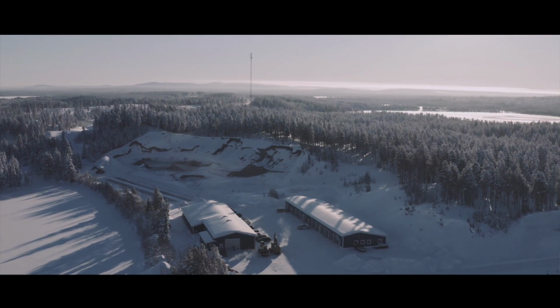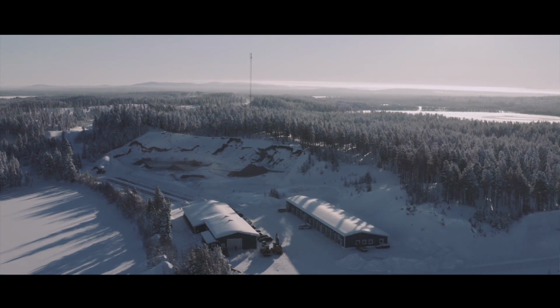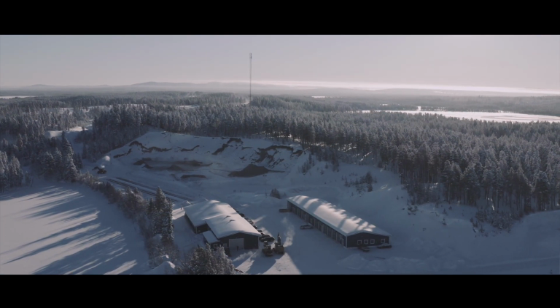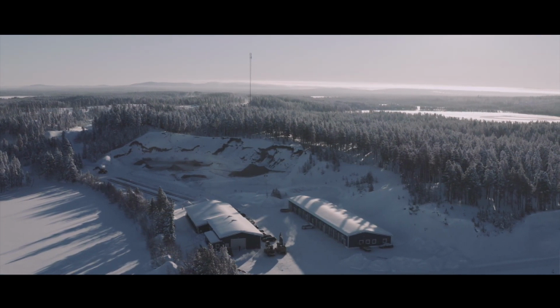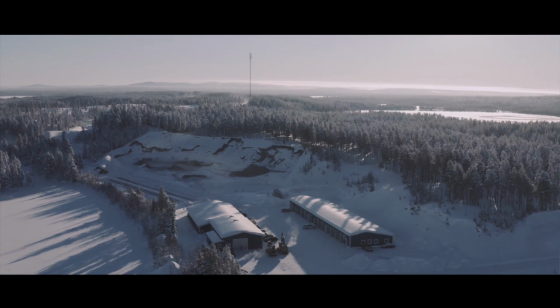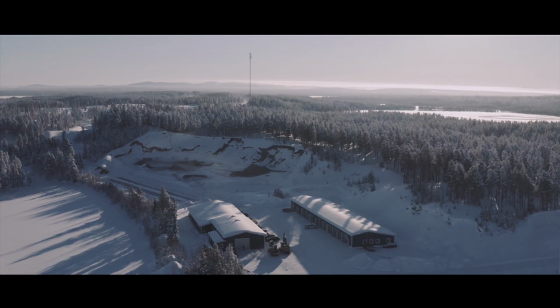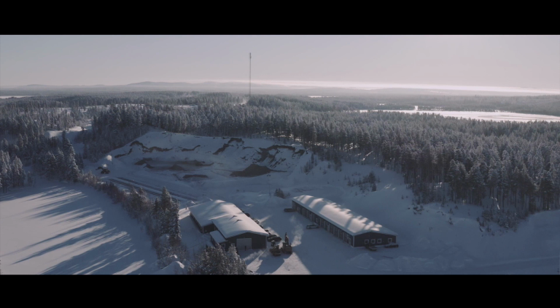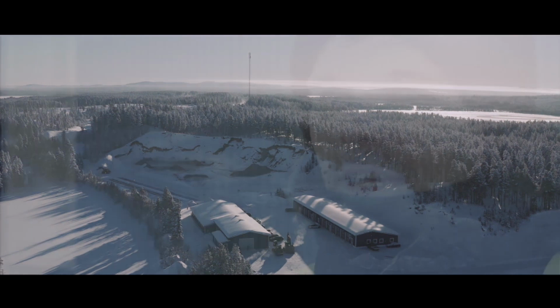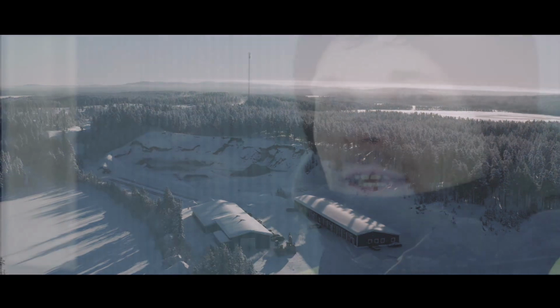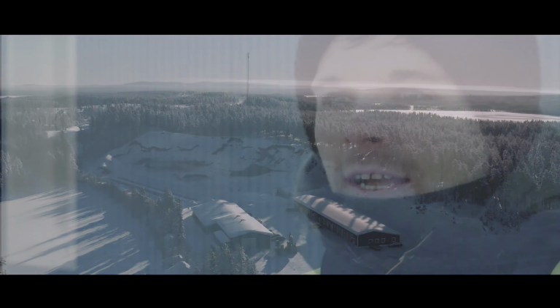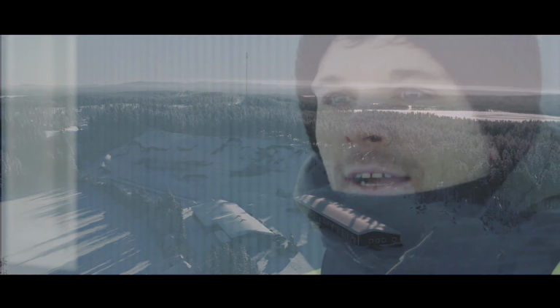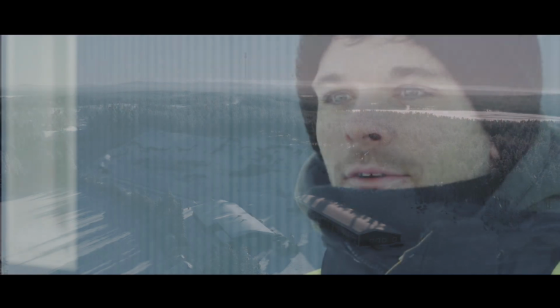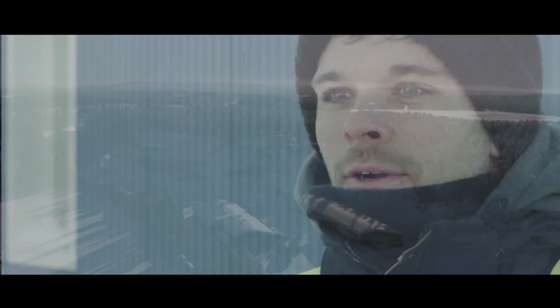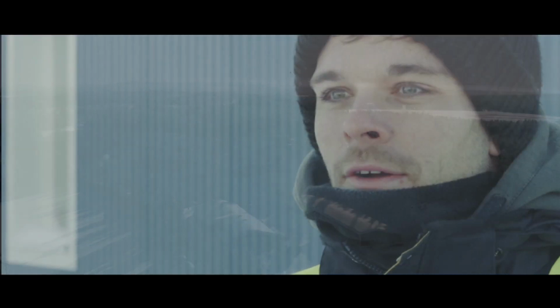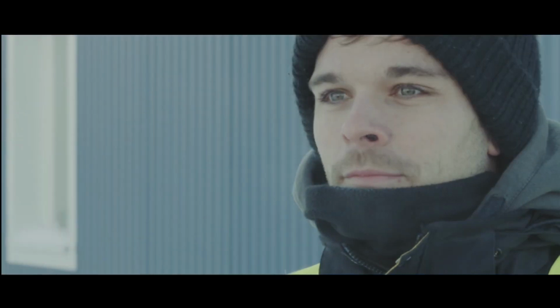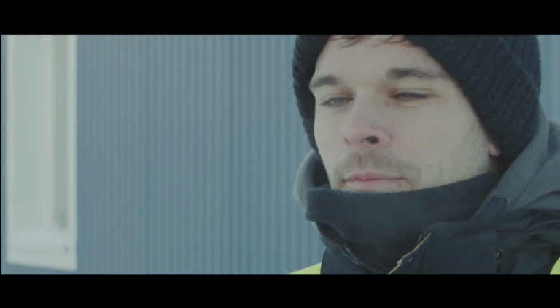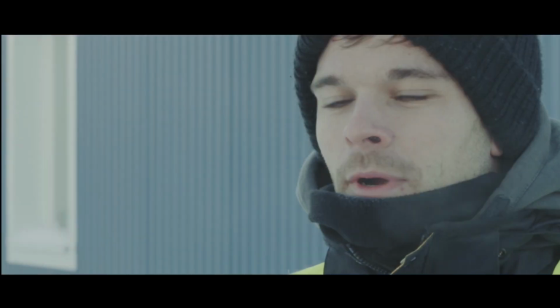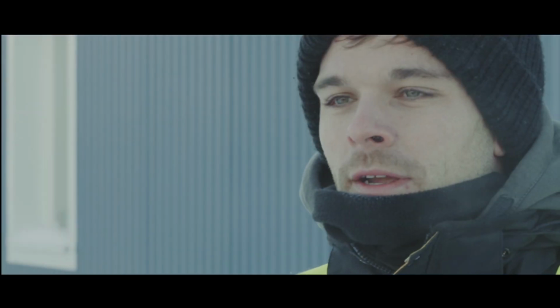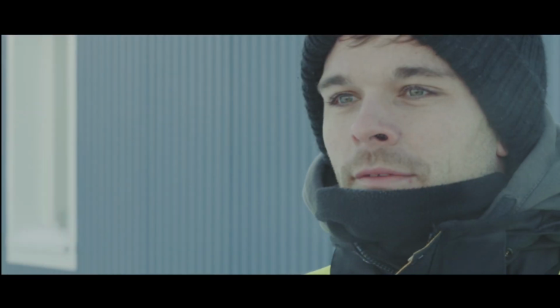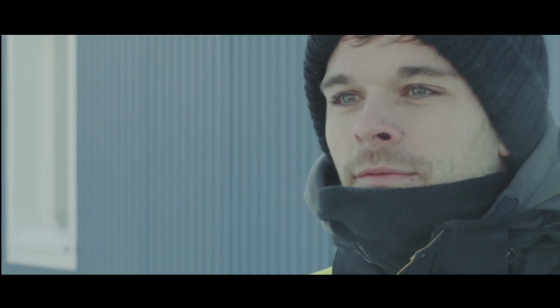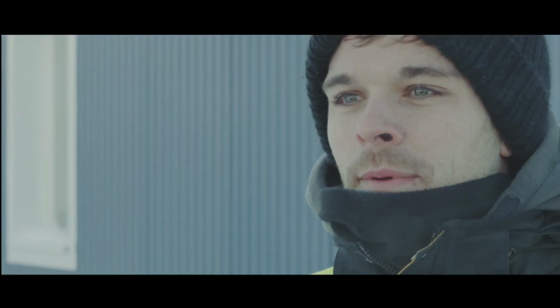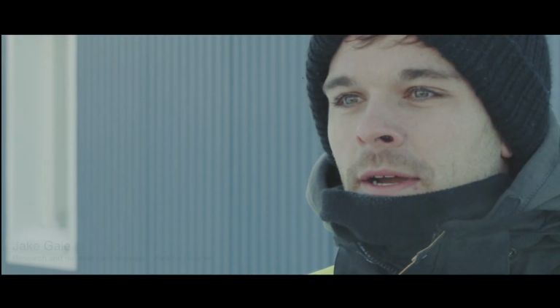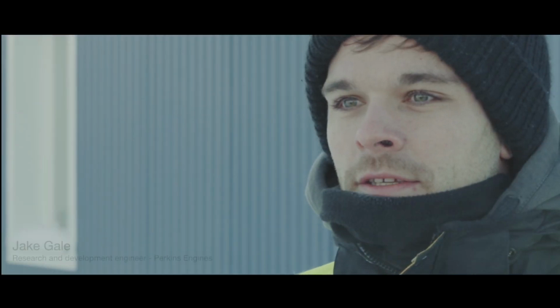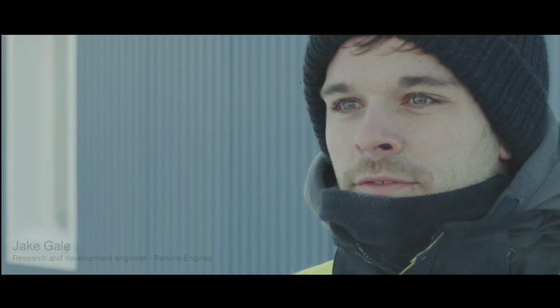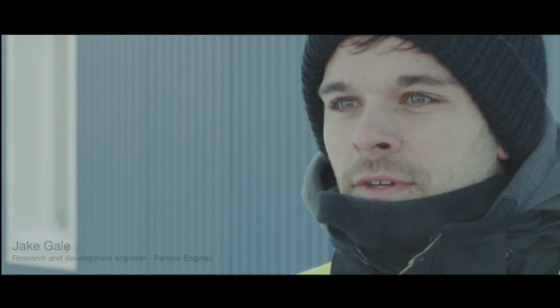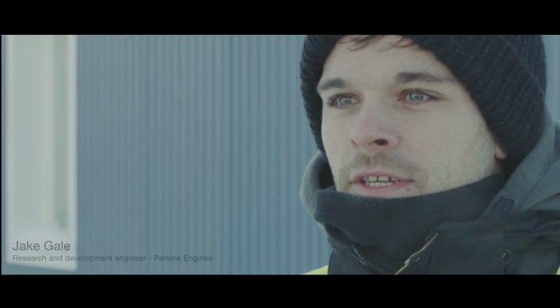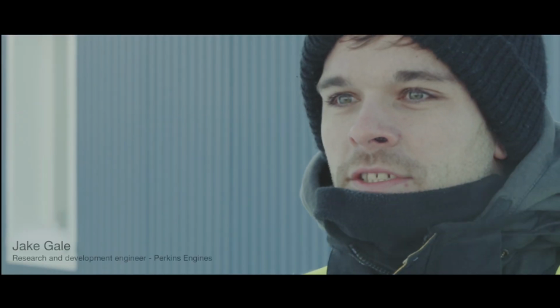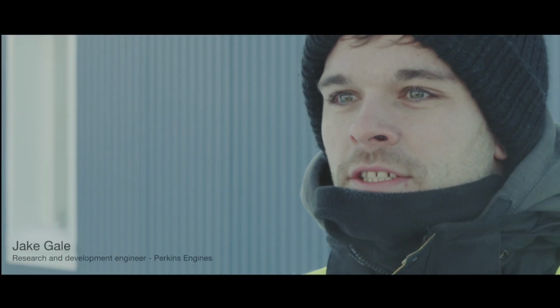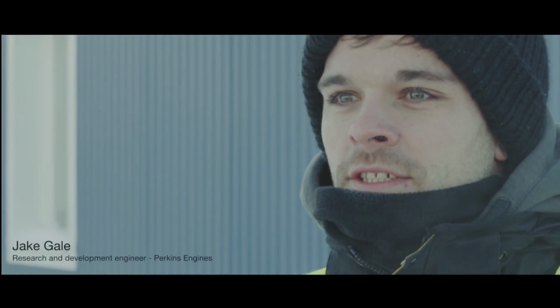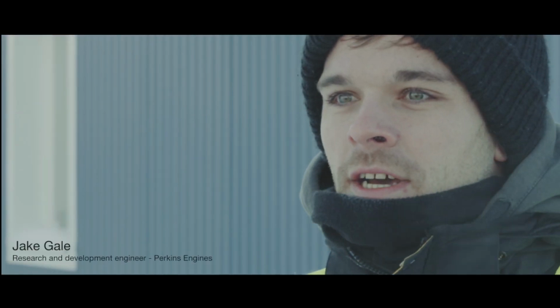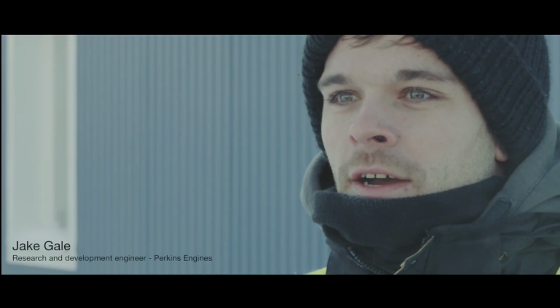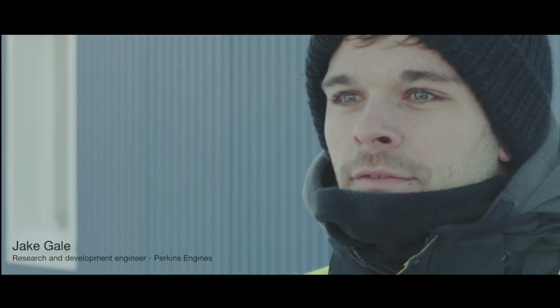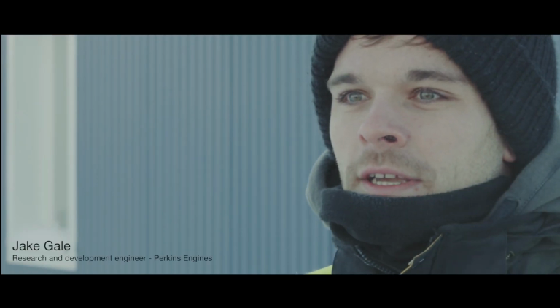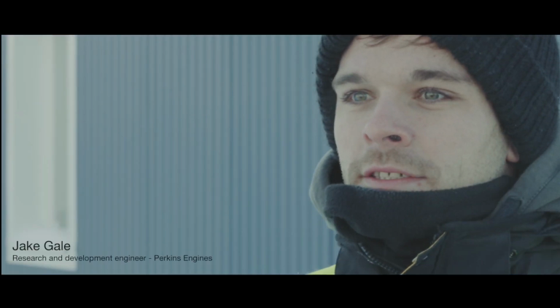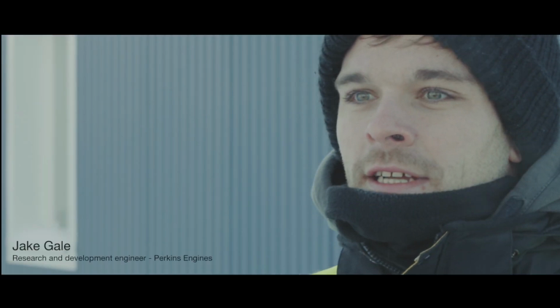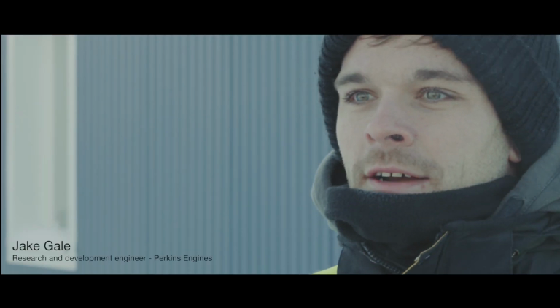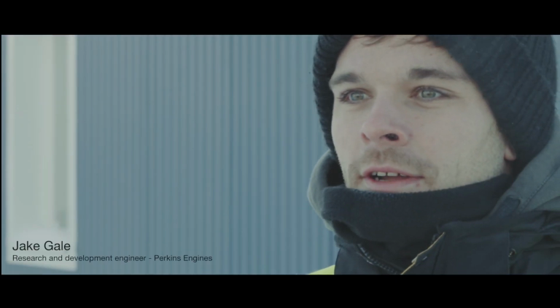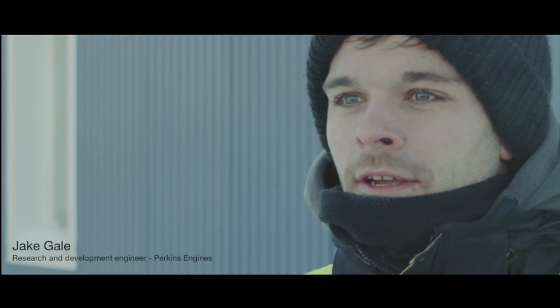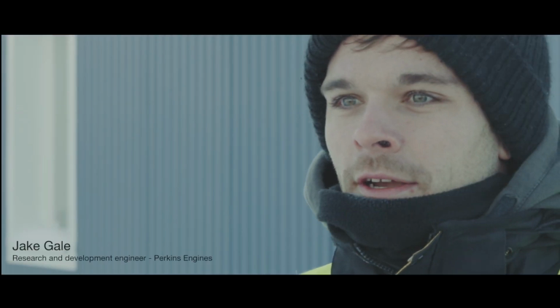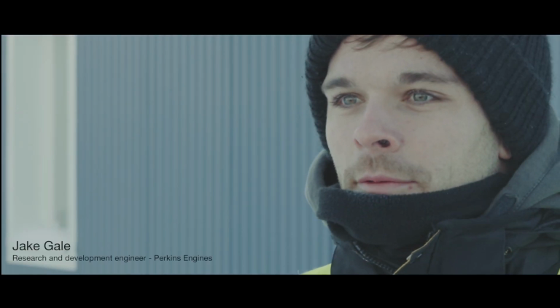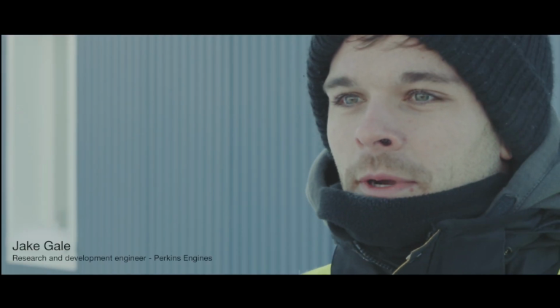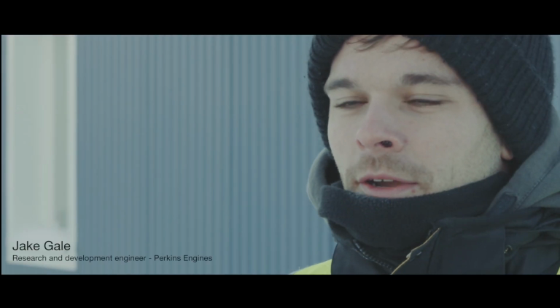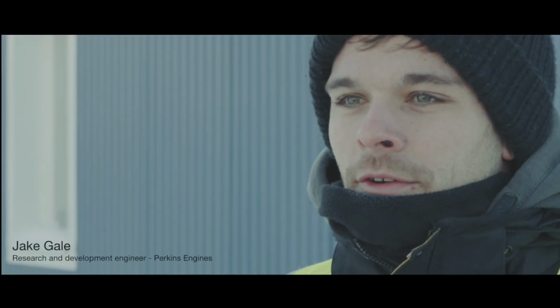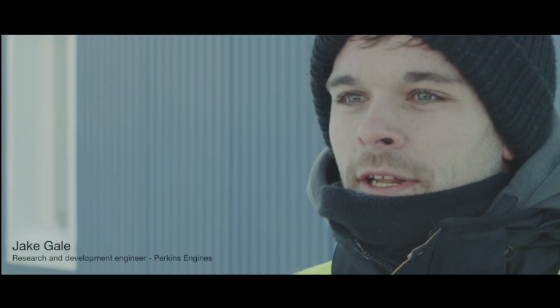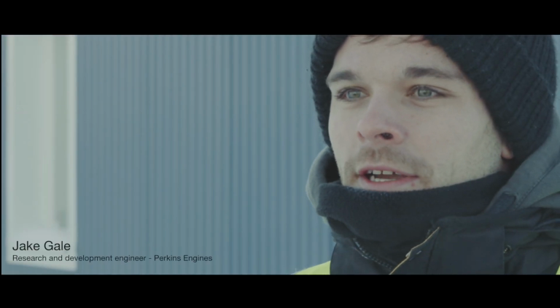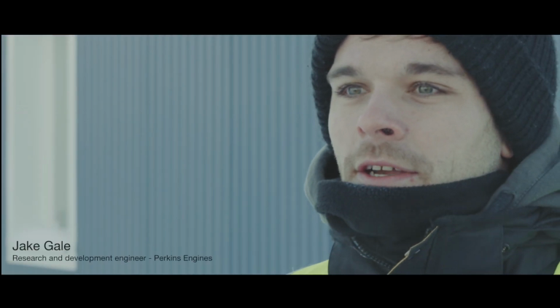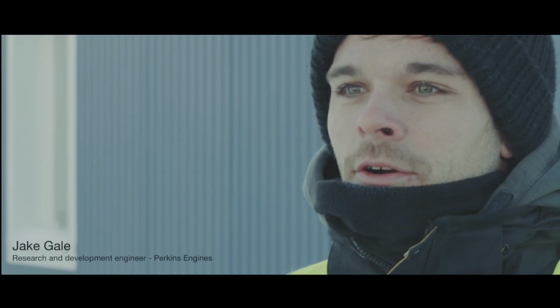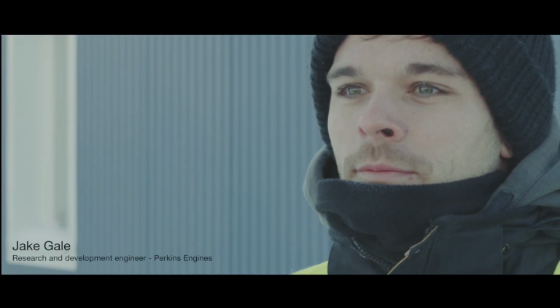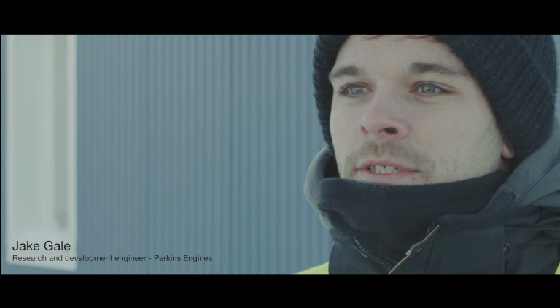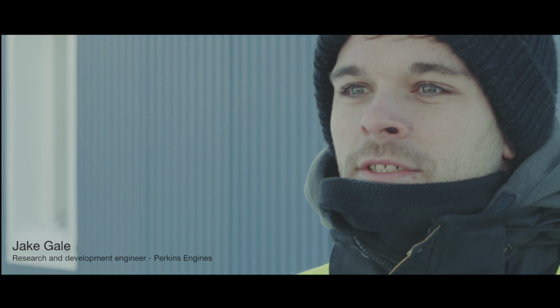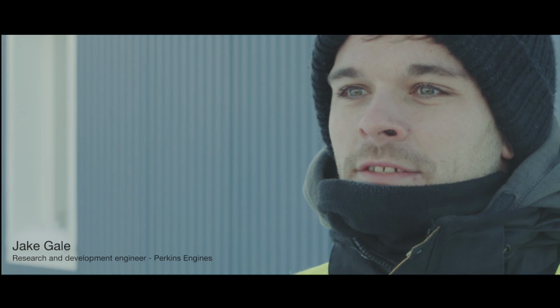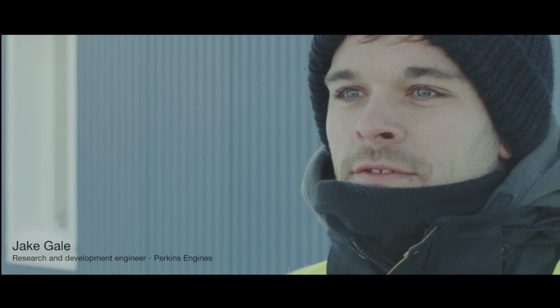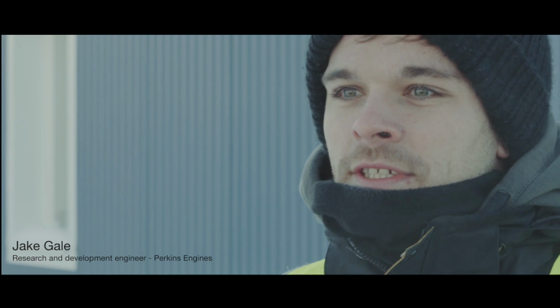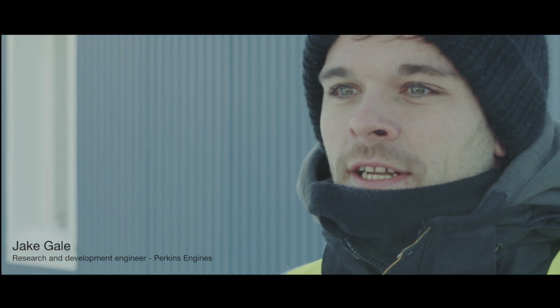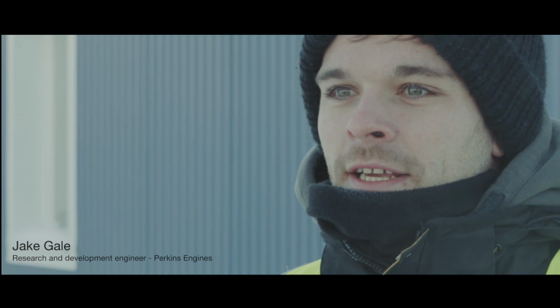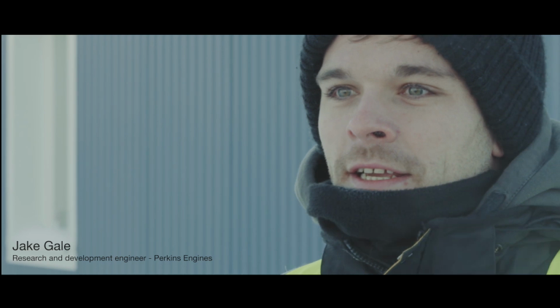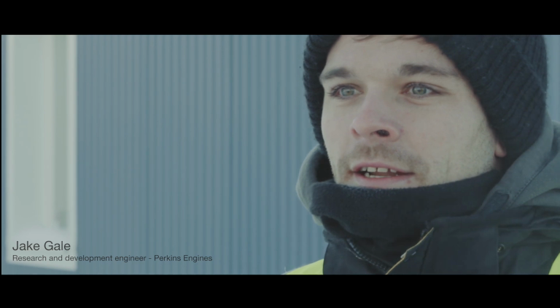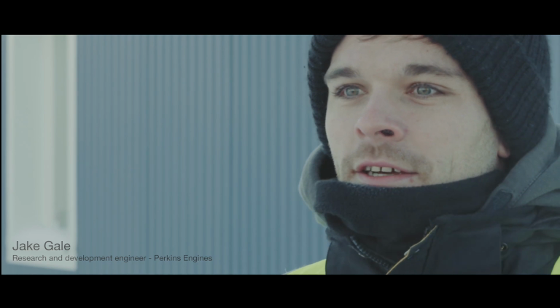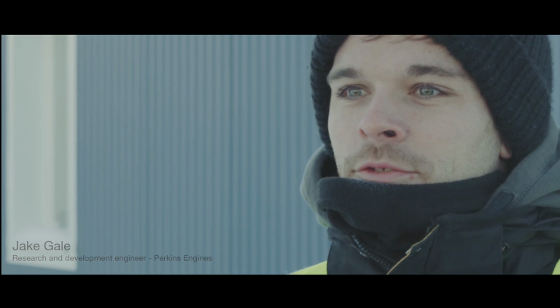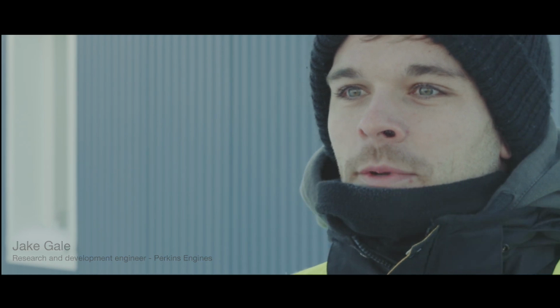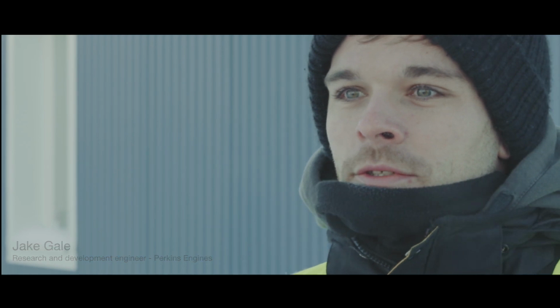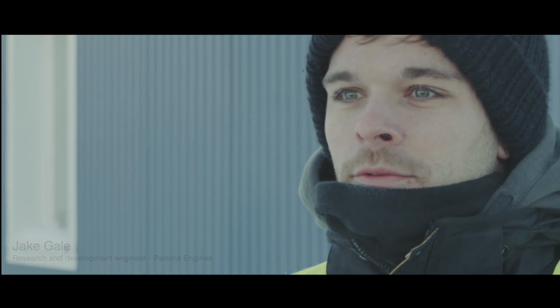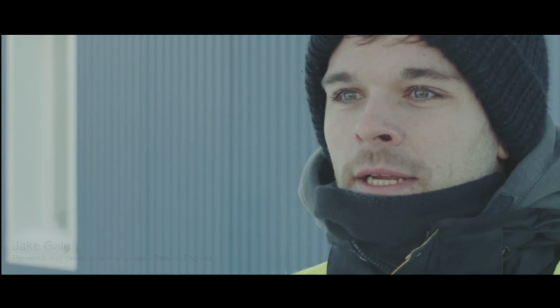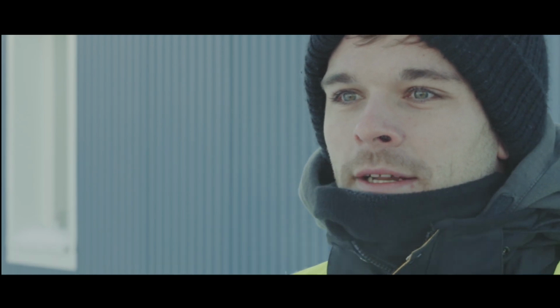My name is Jake Gale. I've been working for Perkins for six and a half years now and we're currently at Colmys test facility in Arjeplog, Sweden.